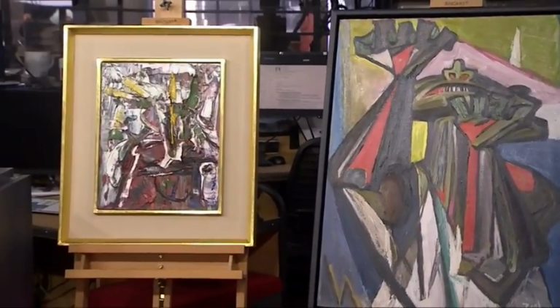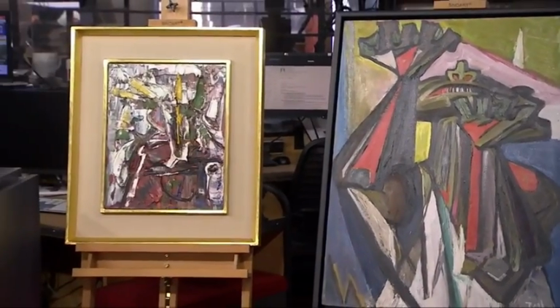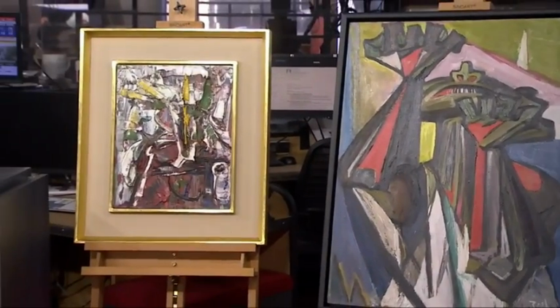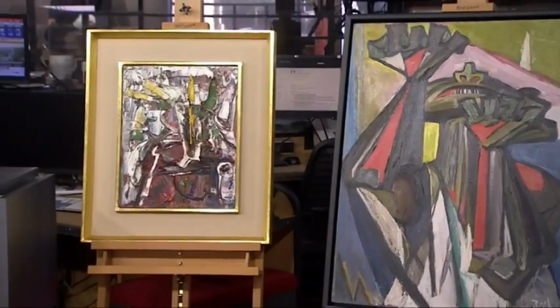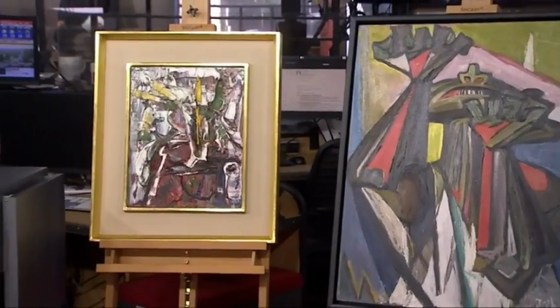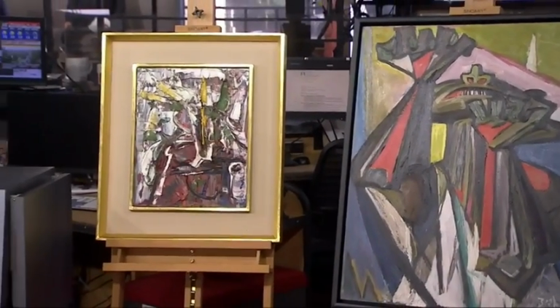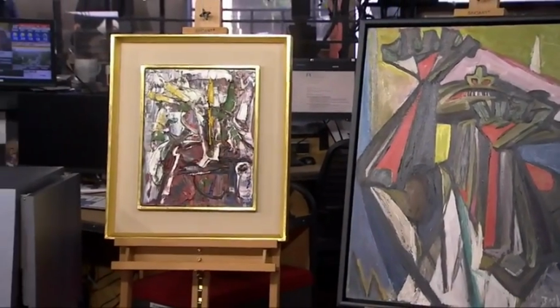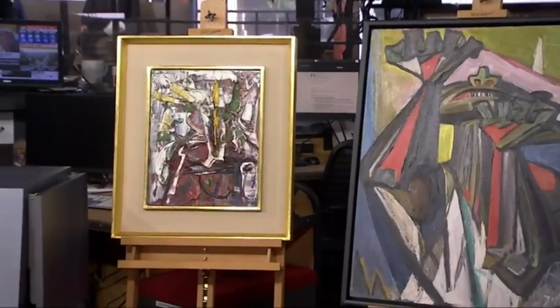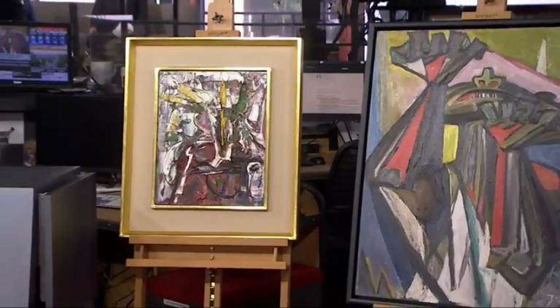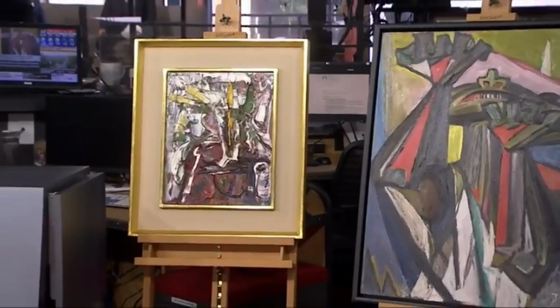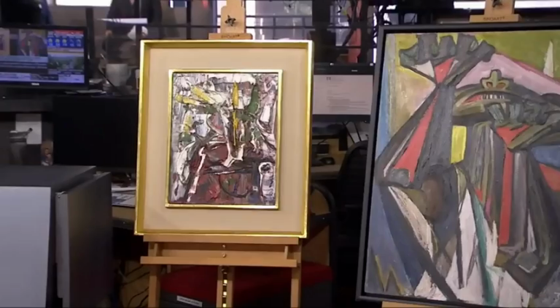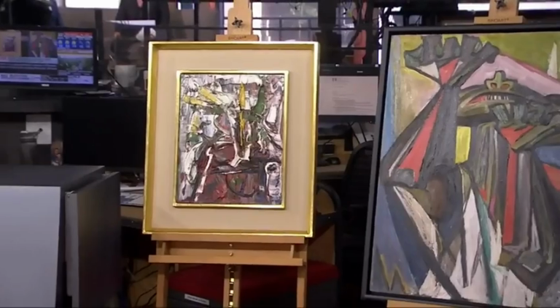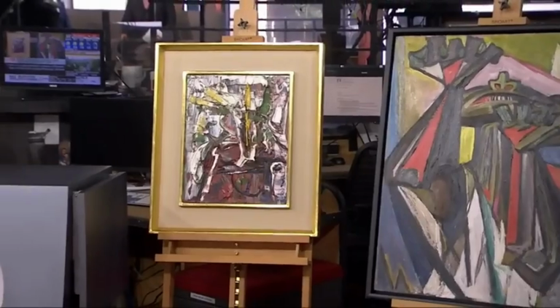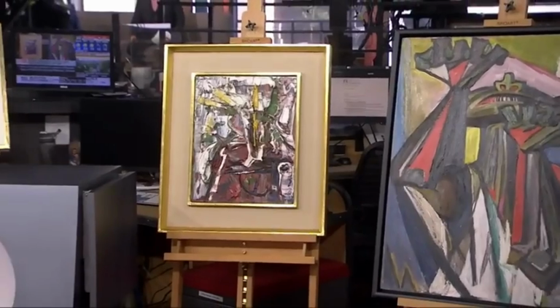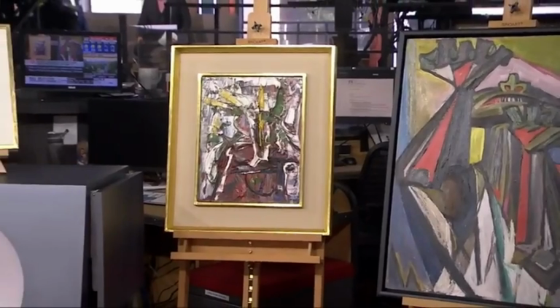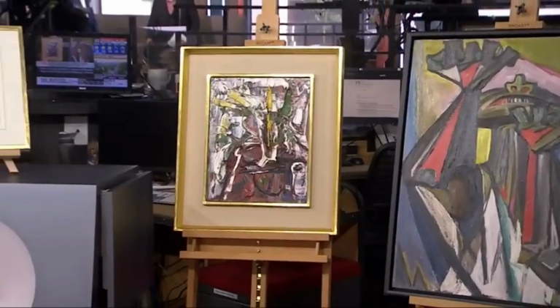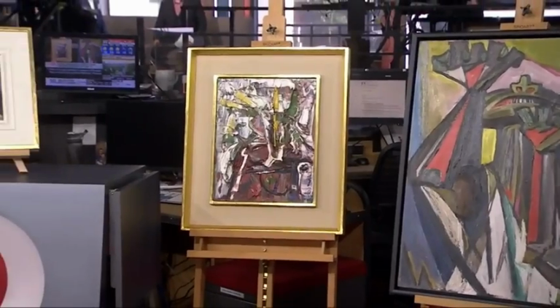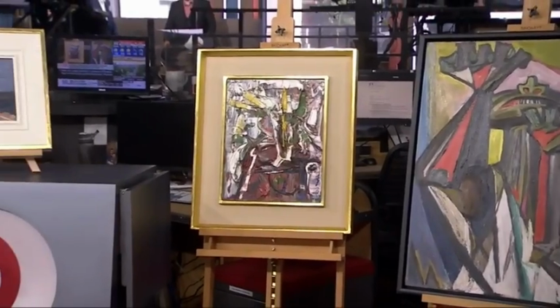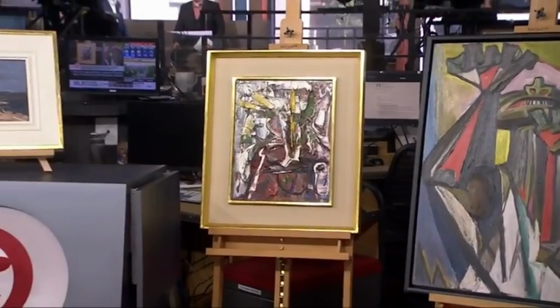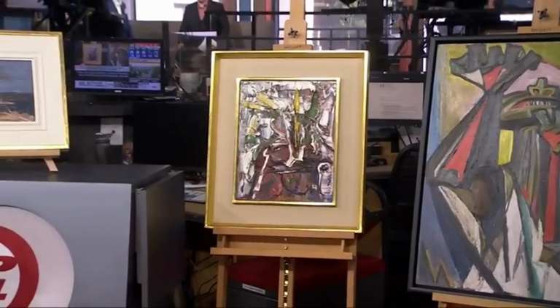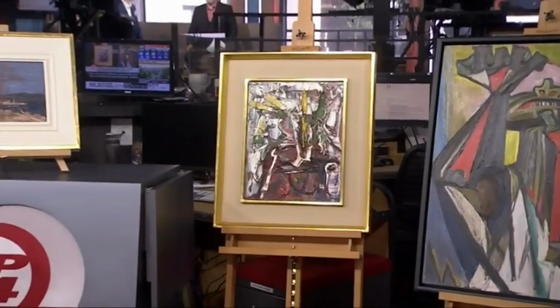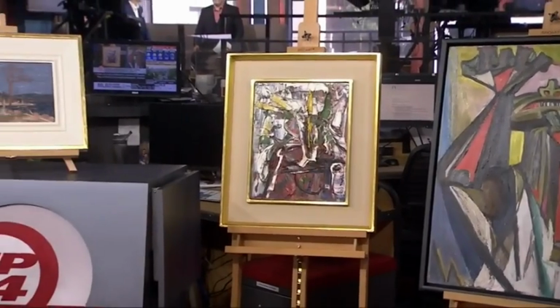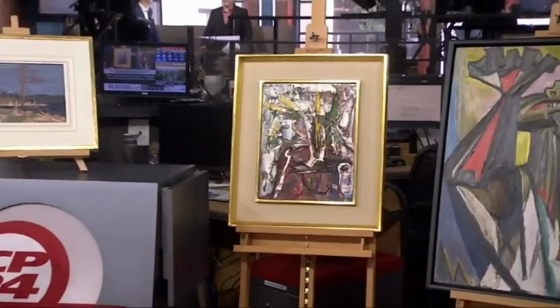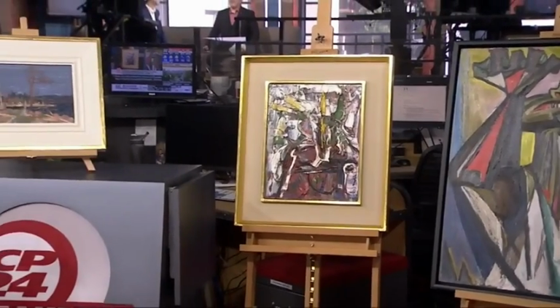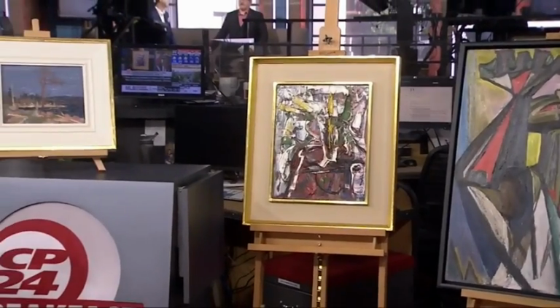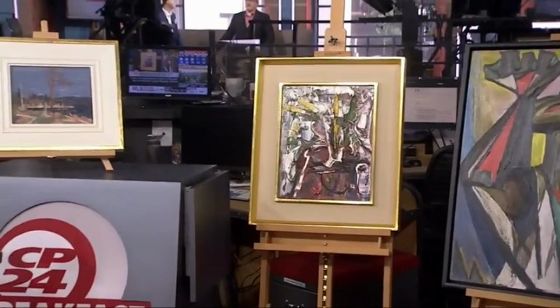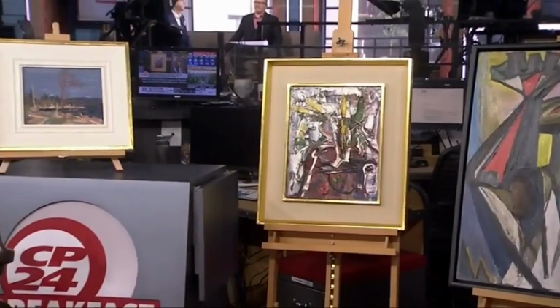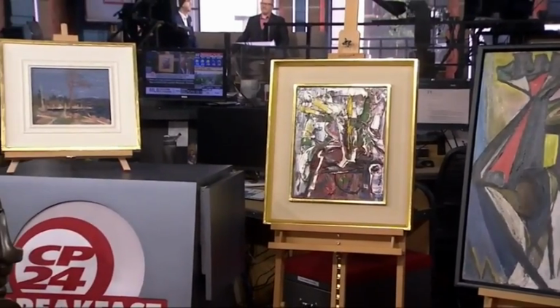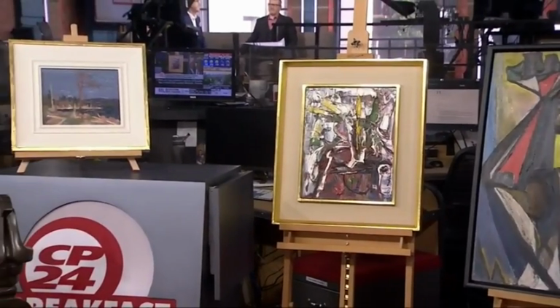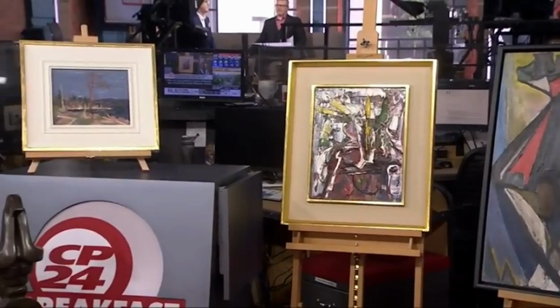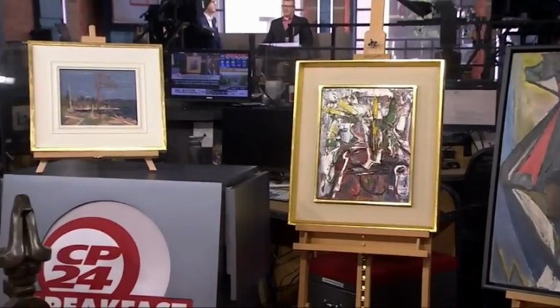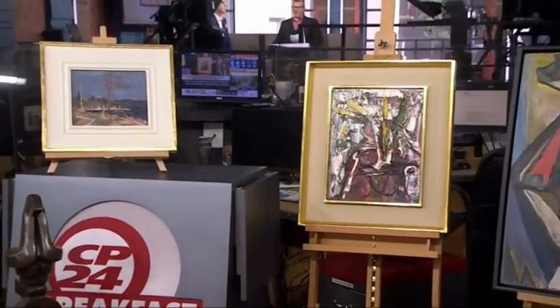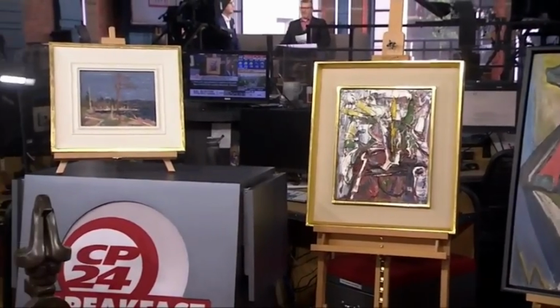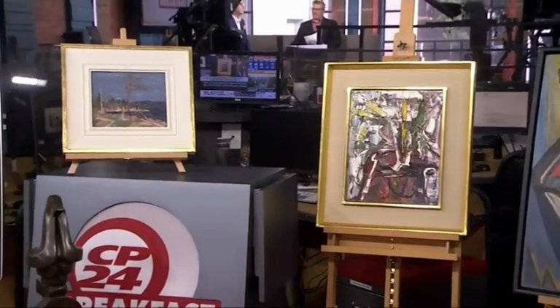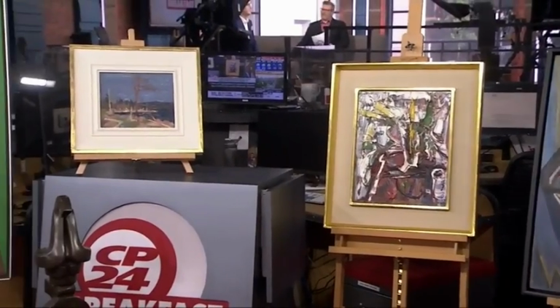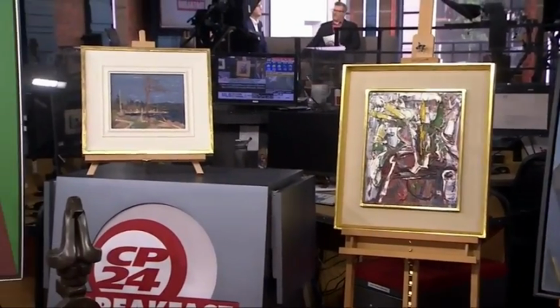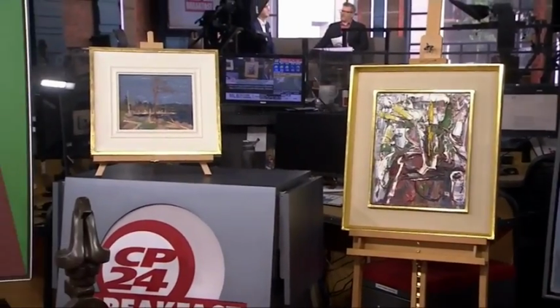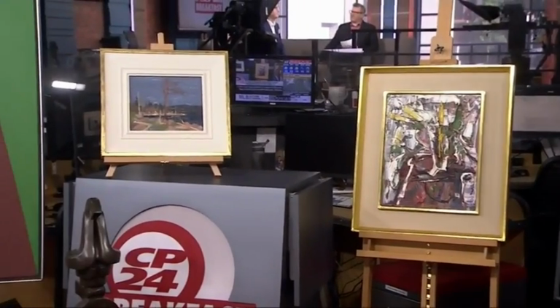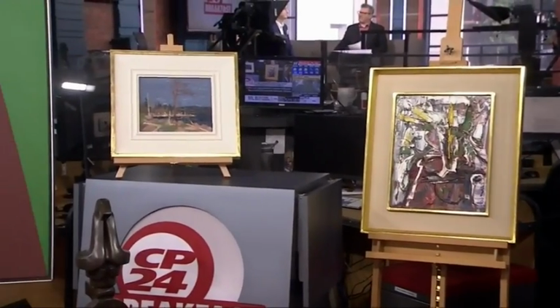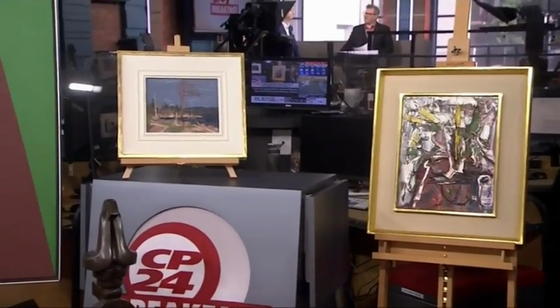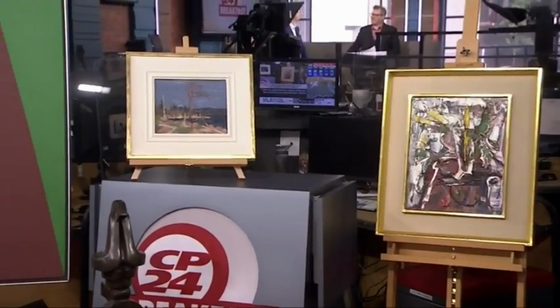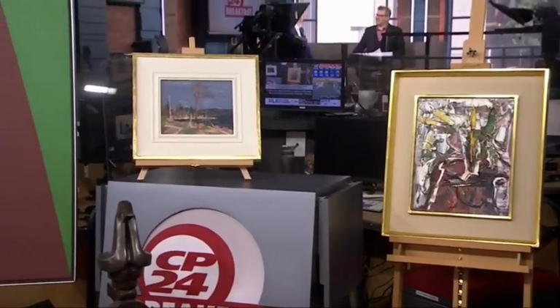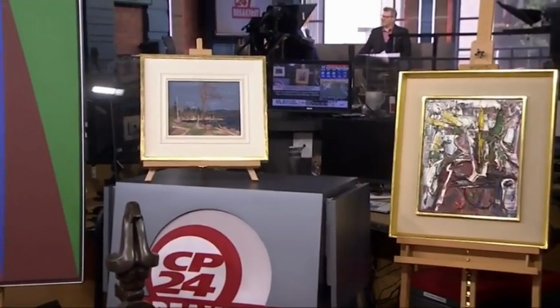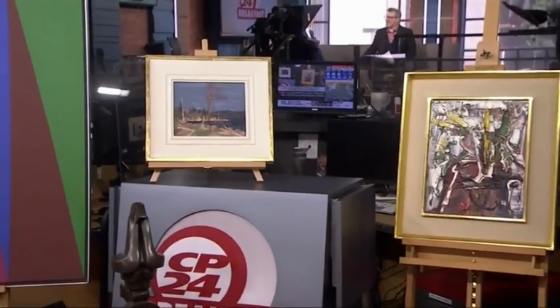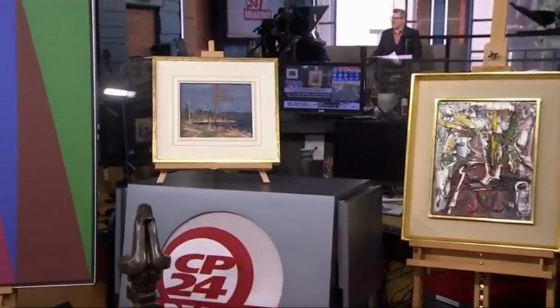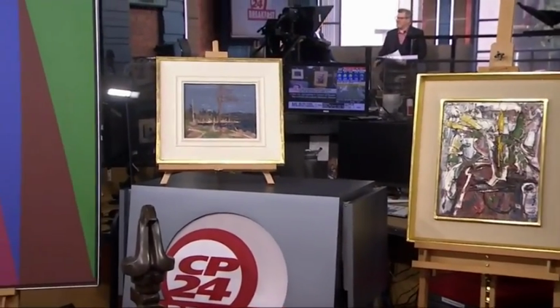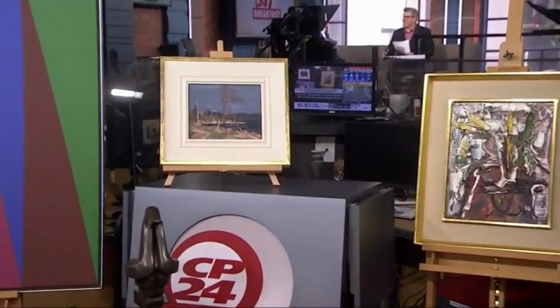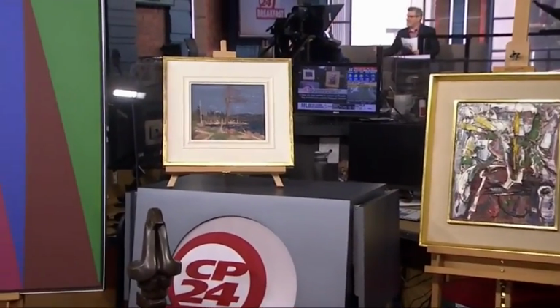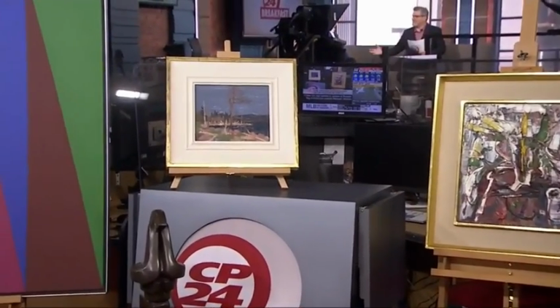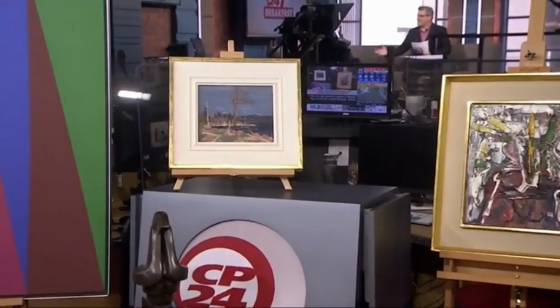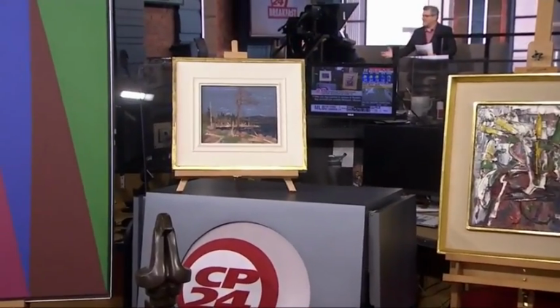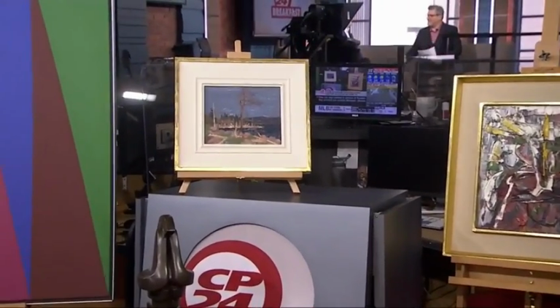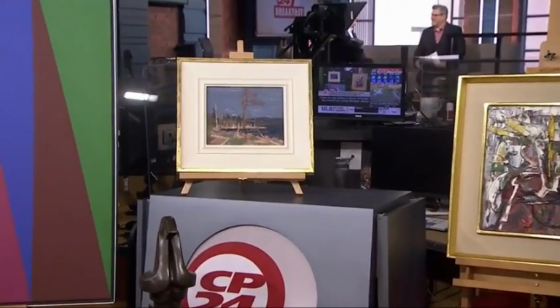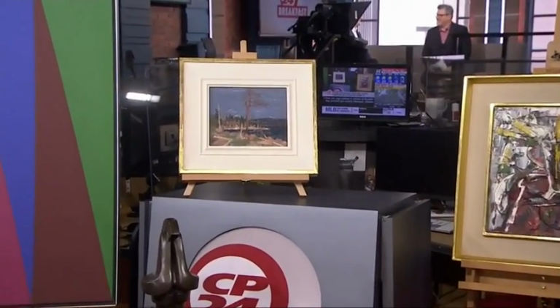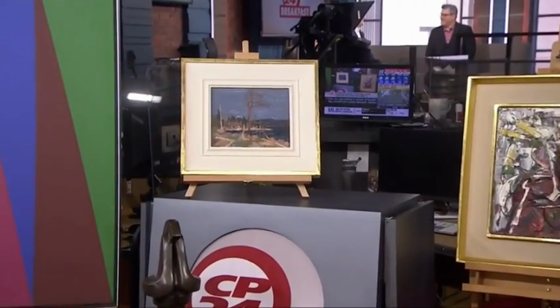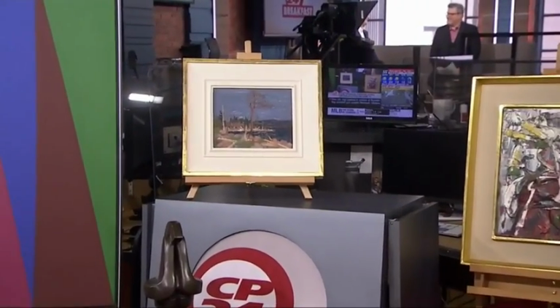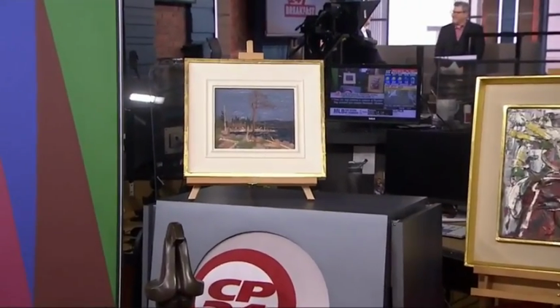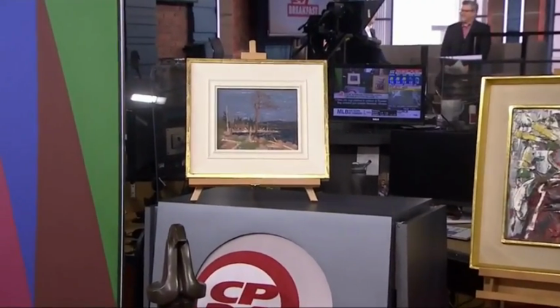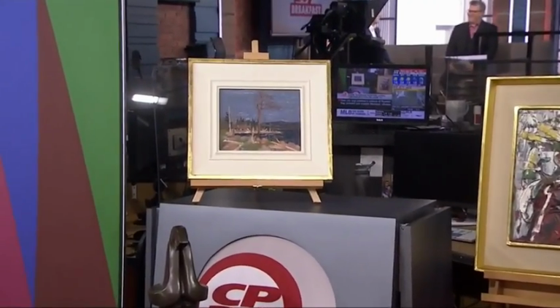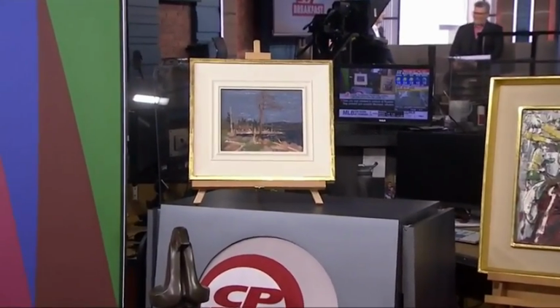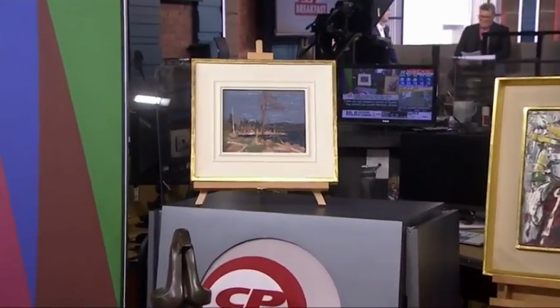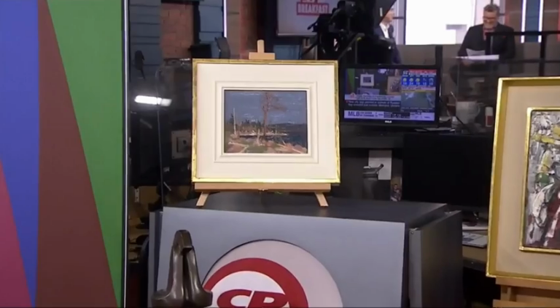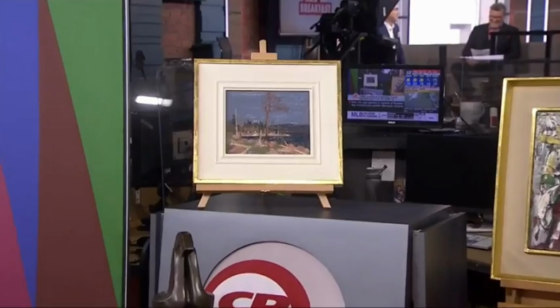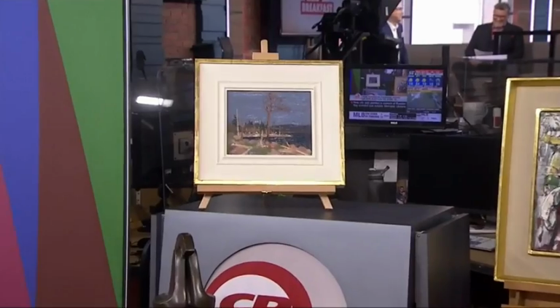And here with a closer look at that piece and a few other important works is art specialist Rob Cali. Thanks for being here — so good to have you in person. Good to be back, George.